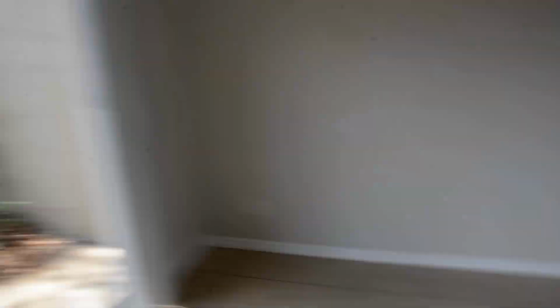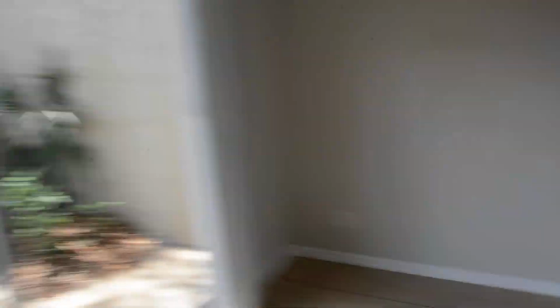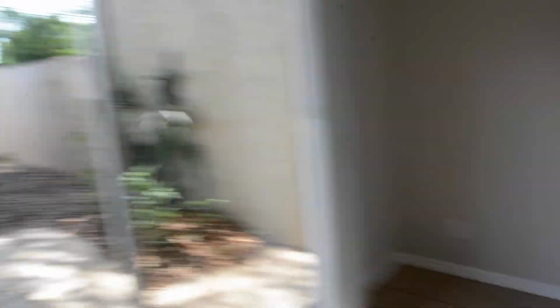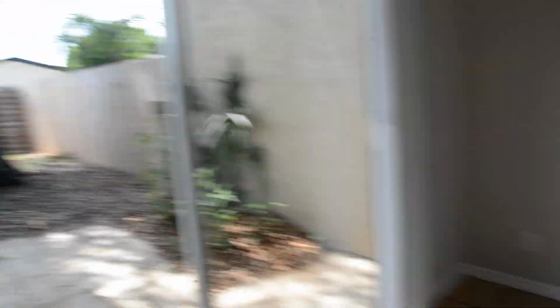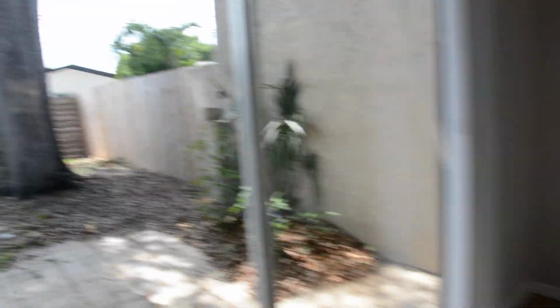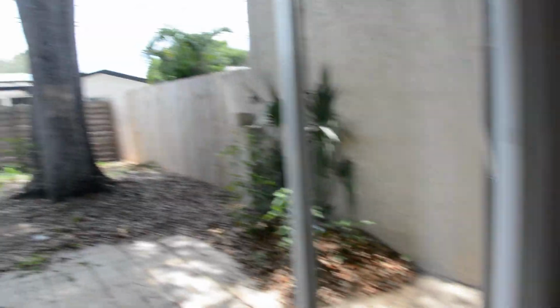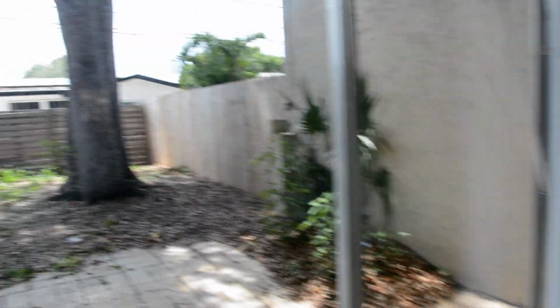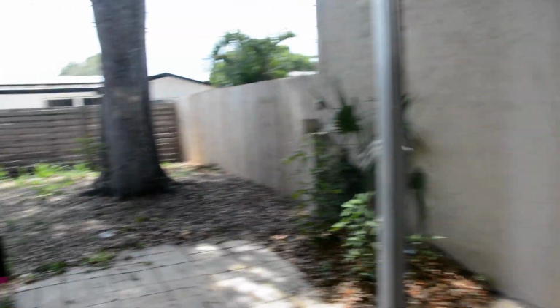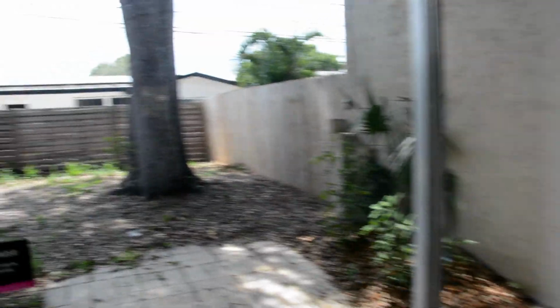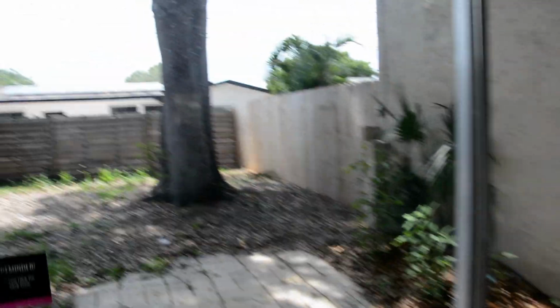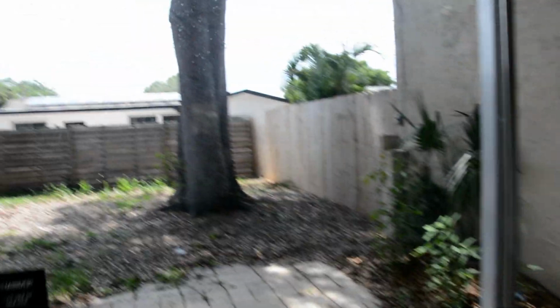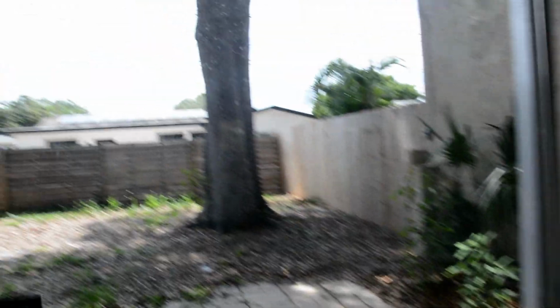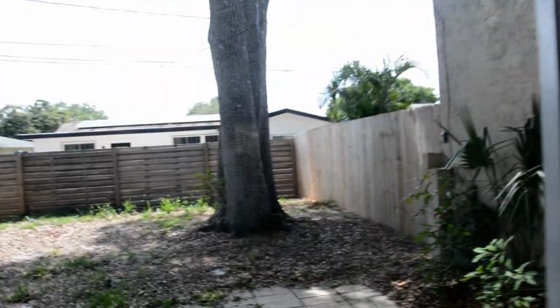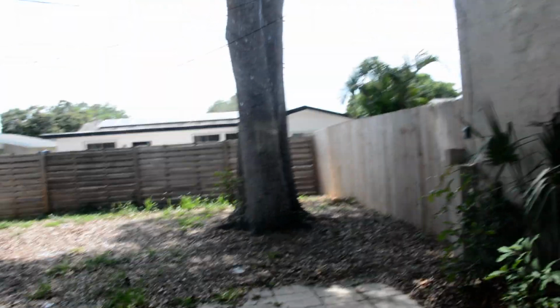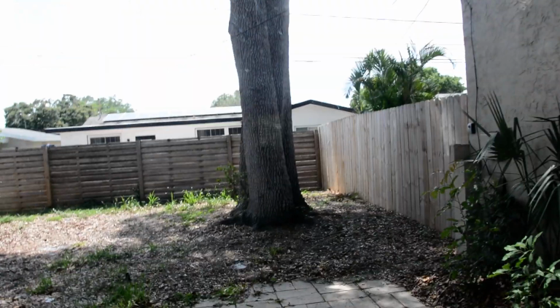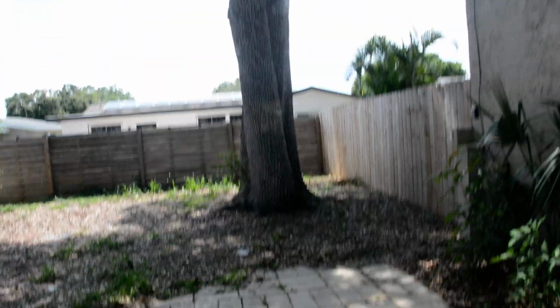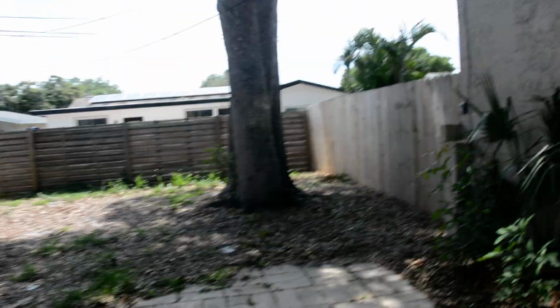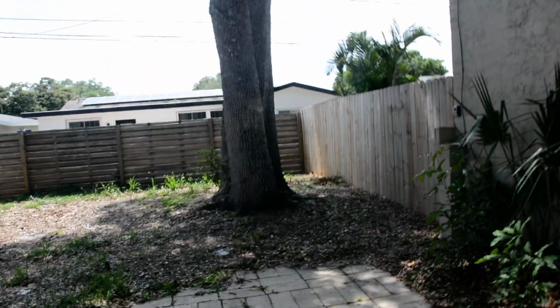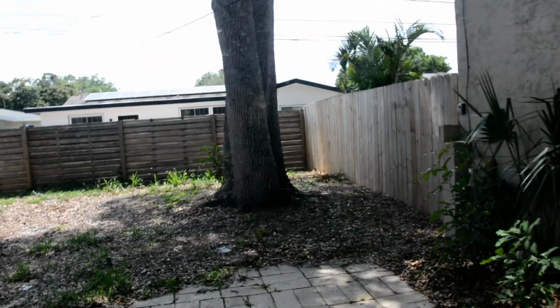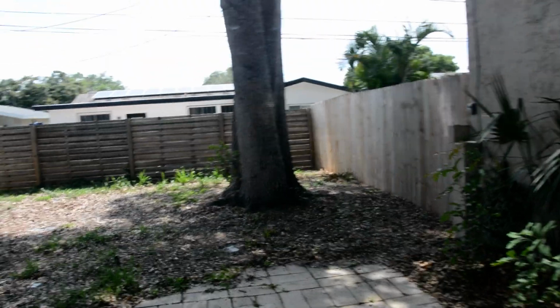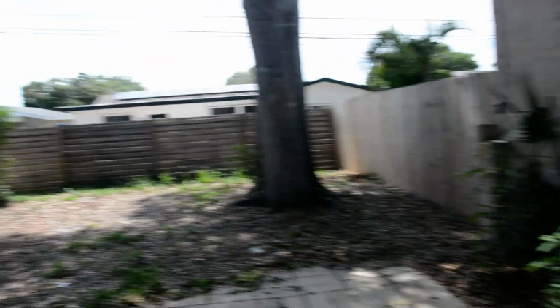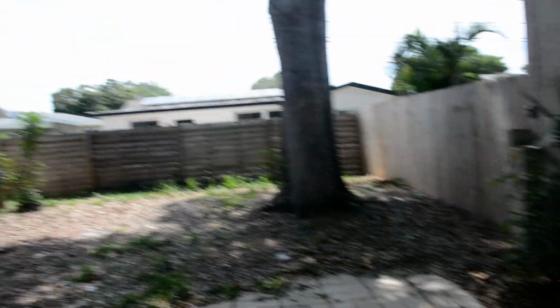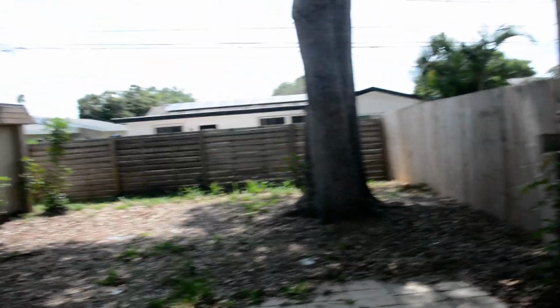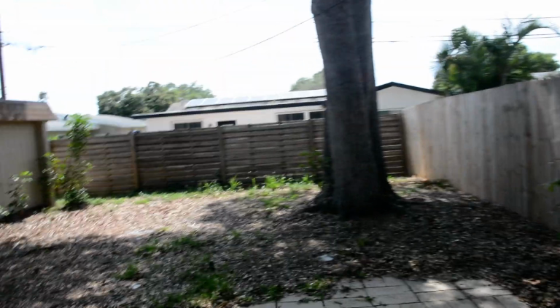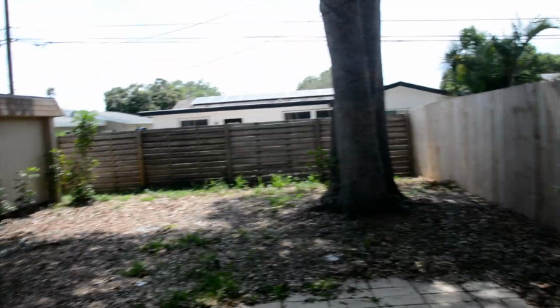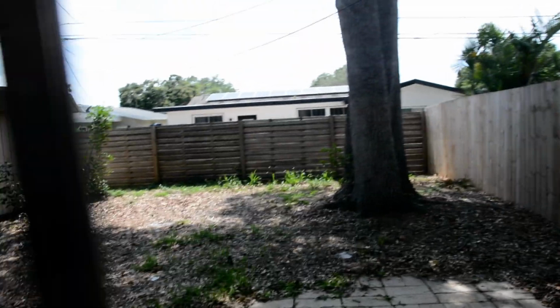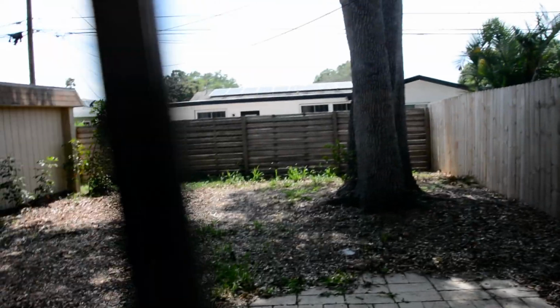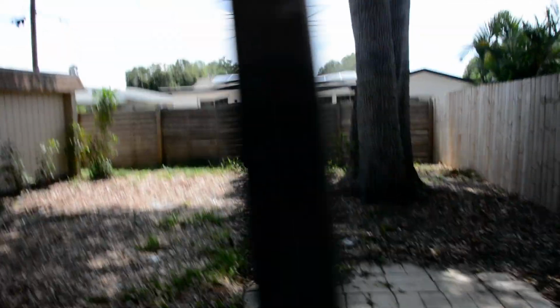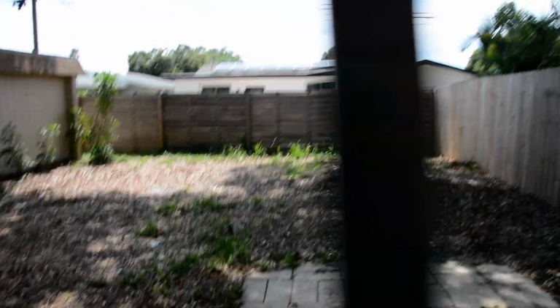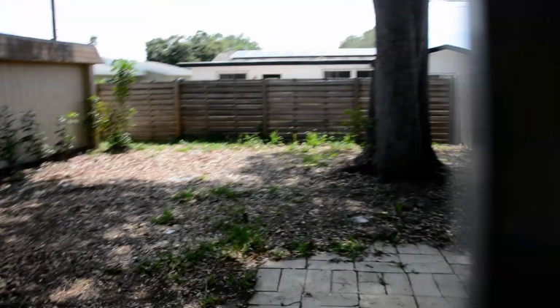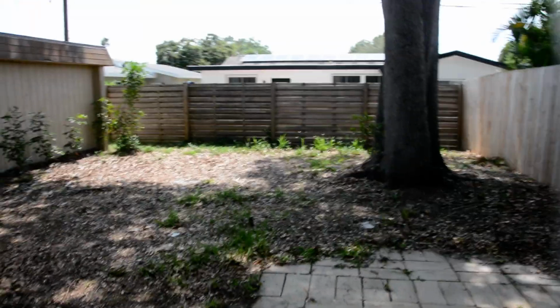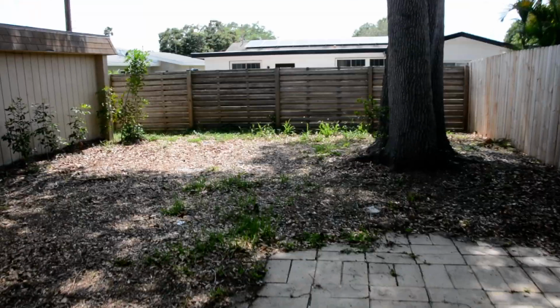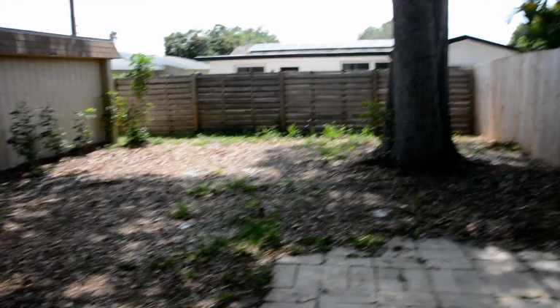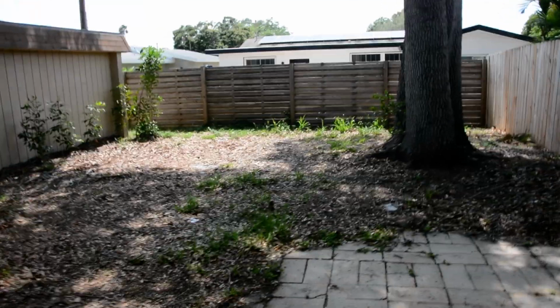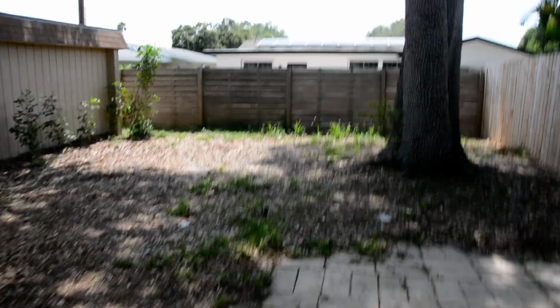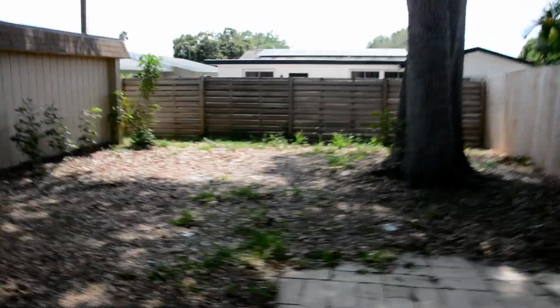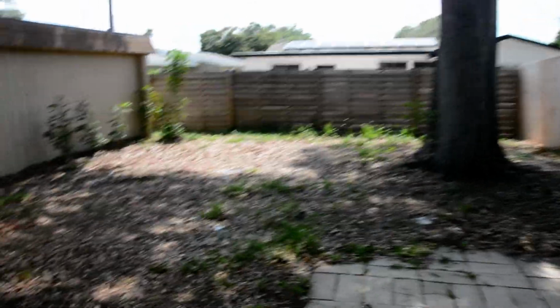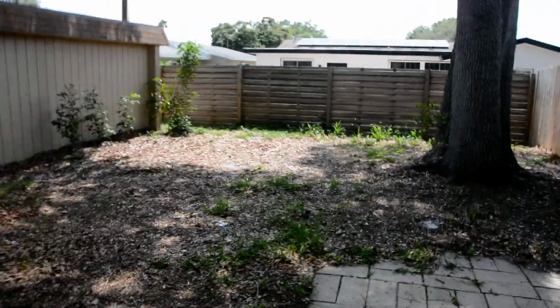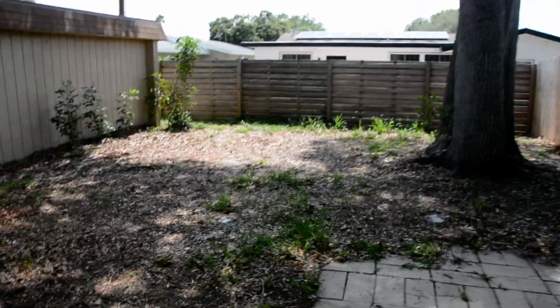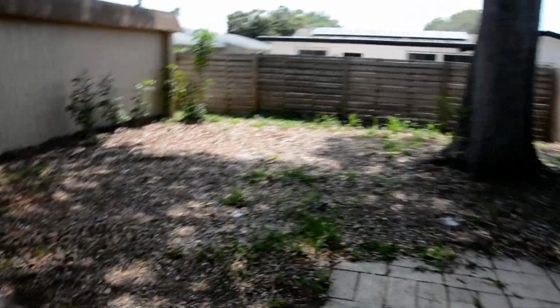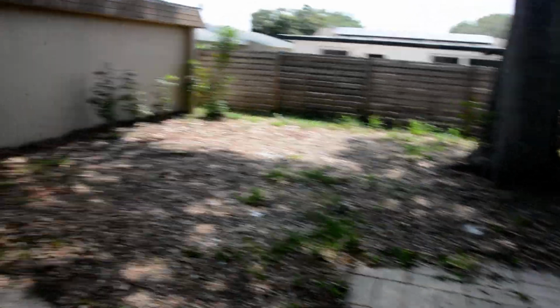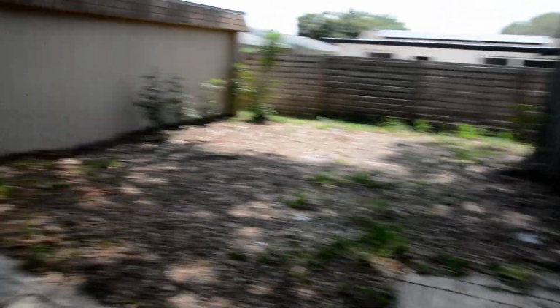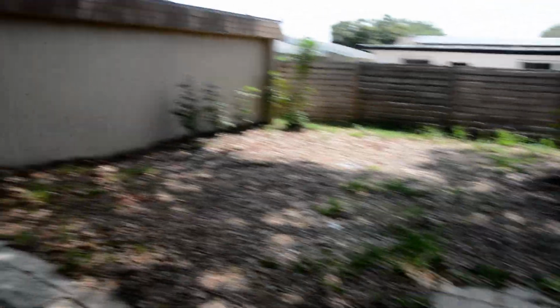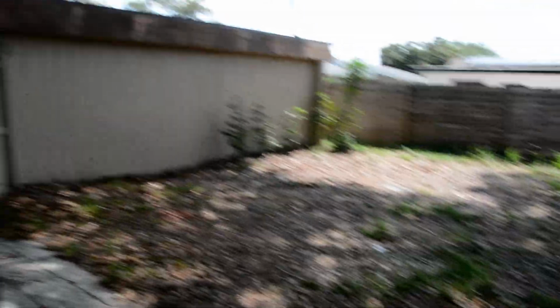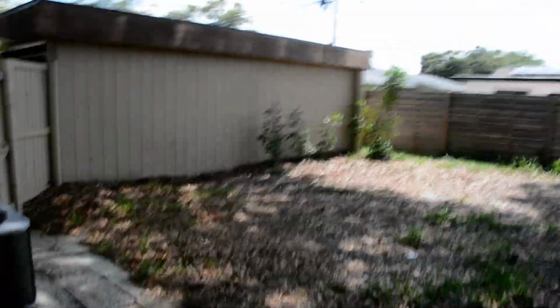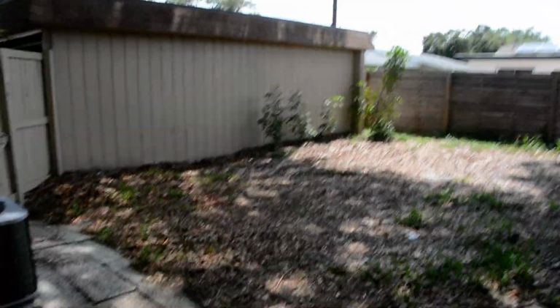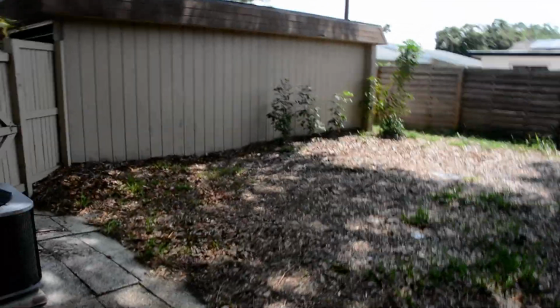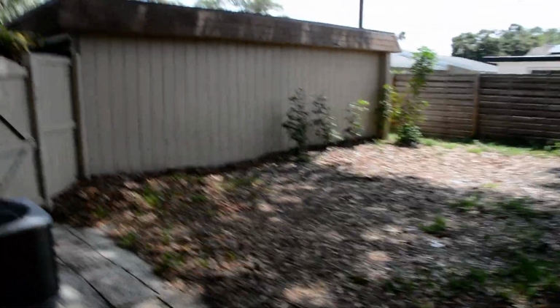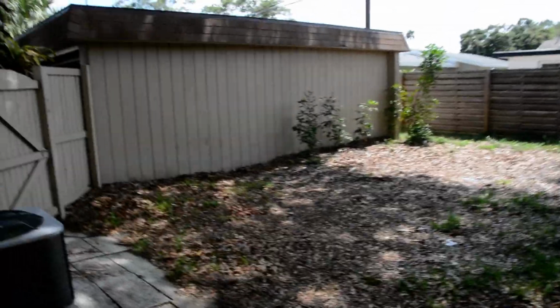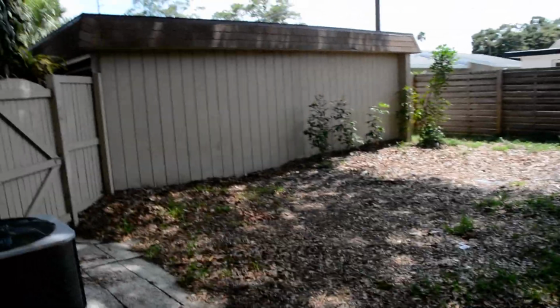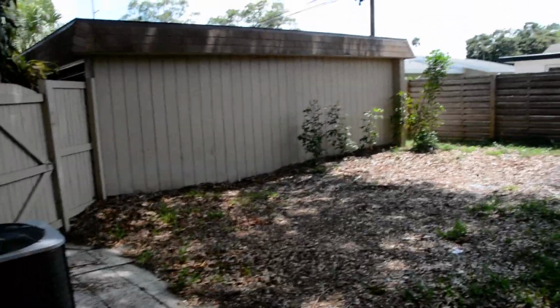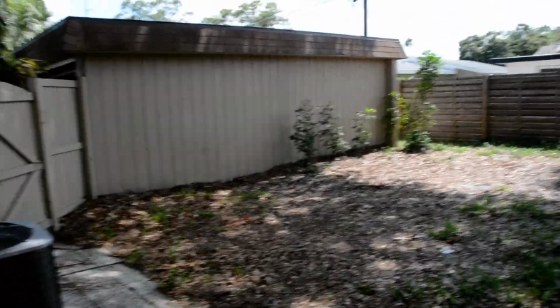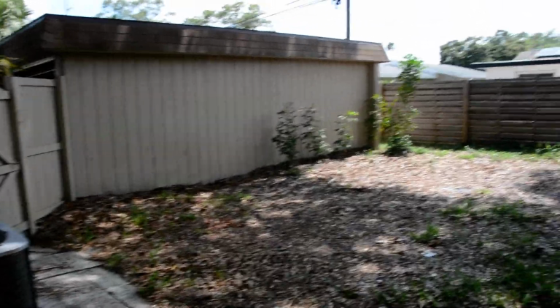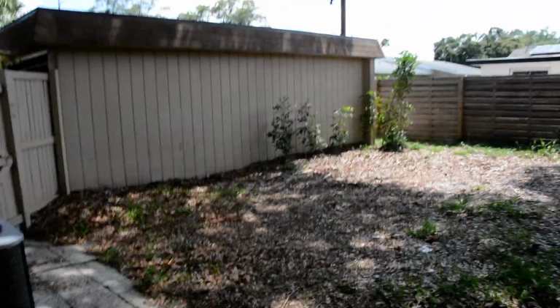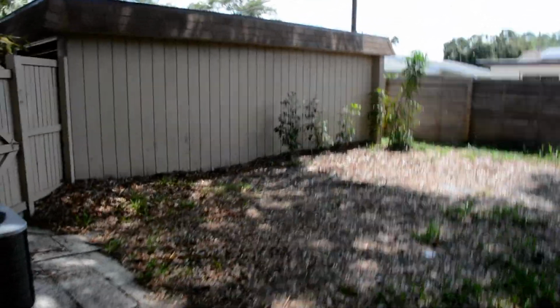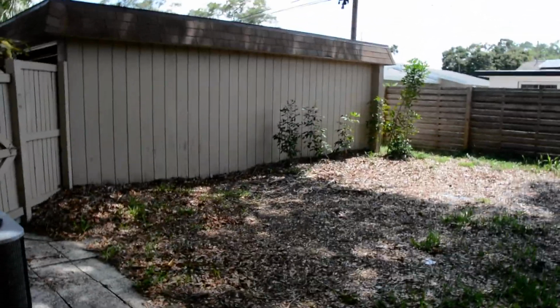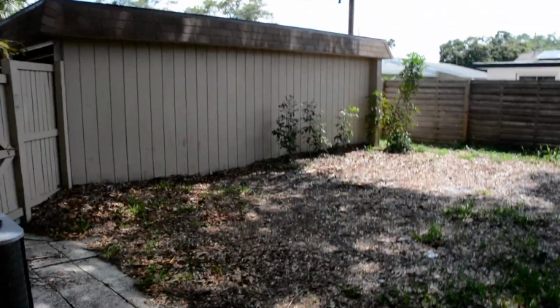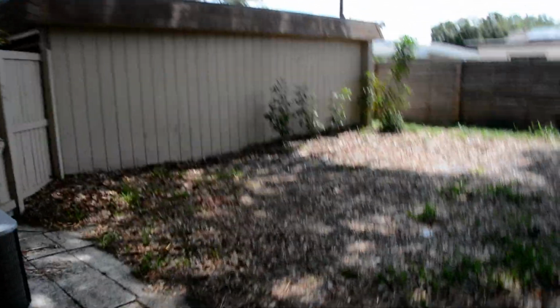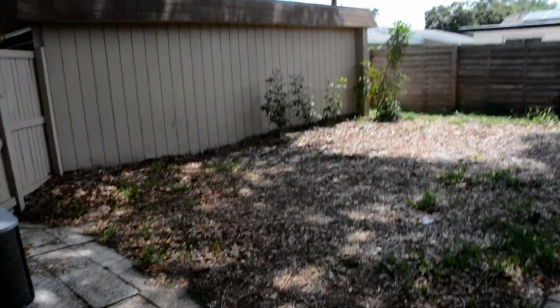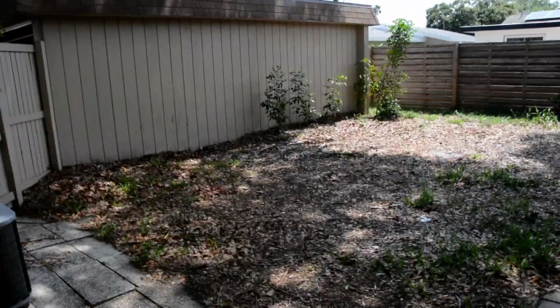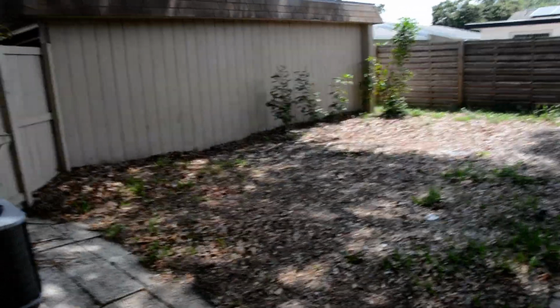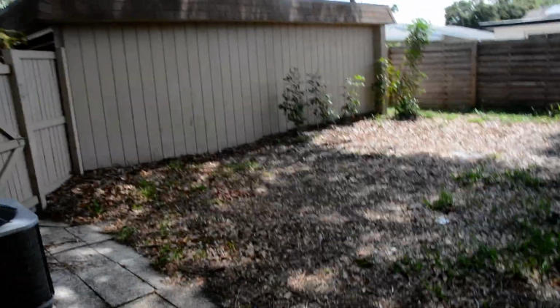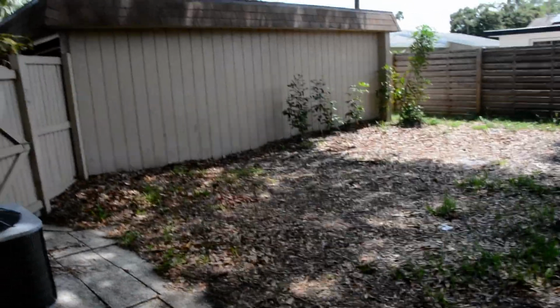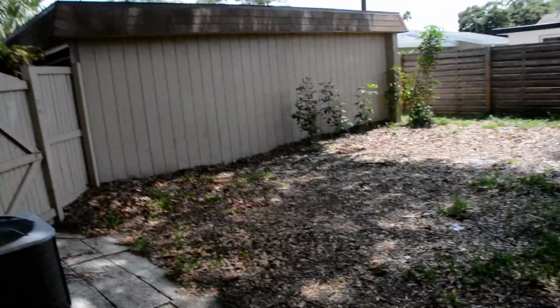Let's have a look outside. As I mentioned, it's fenced-in. Your furry family members are welcome.